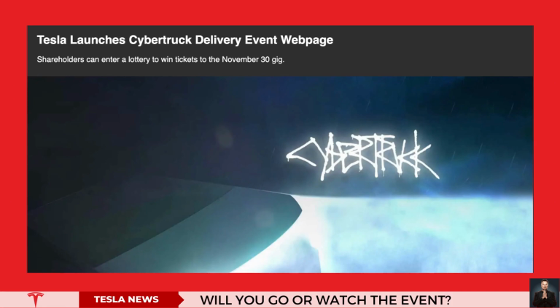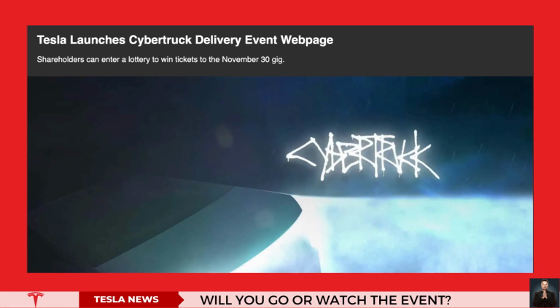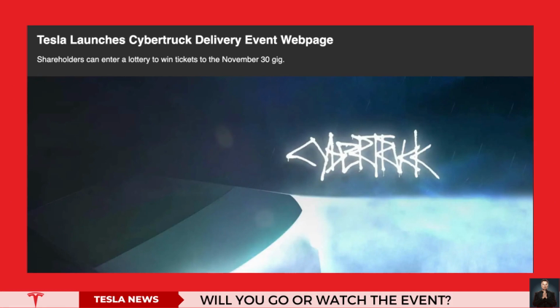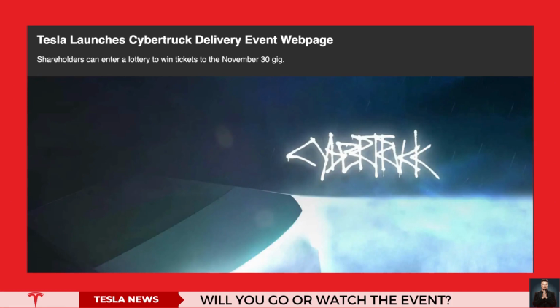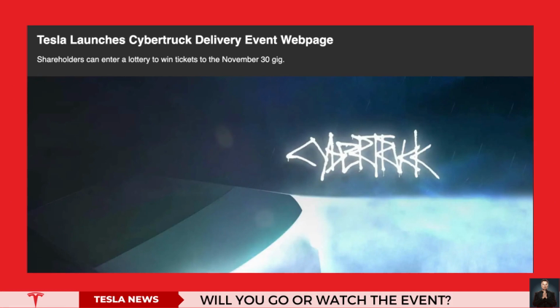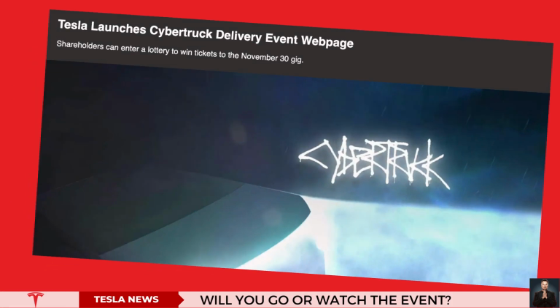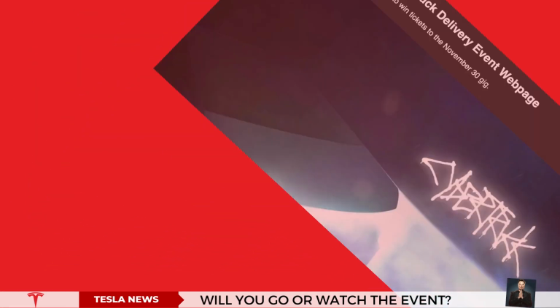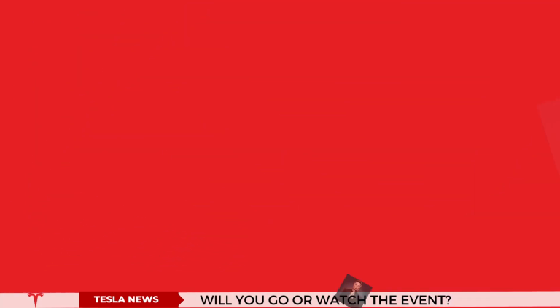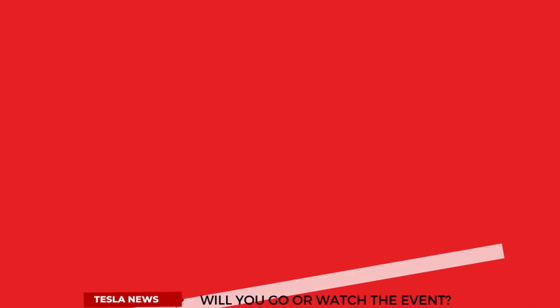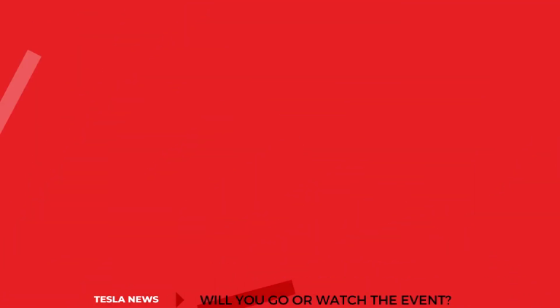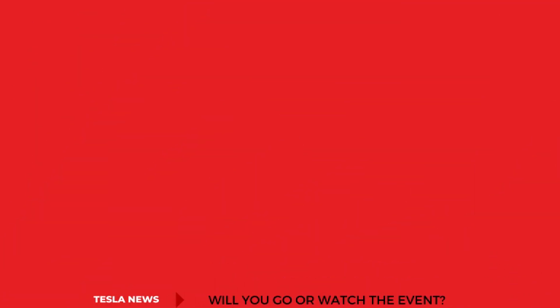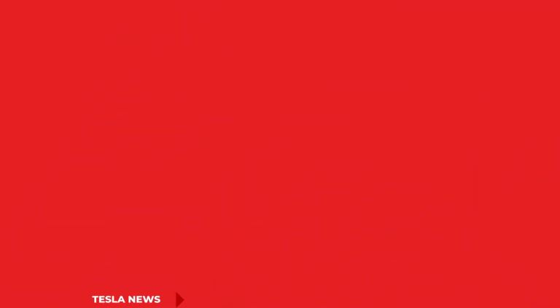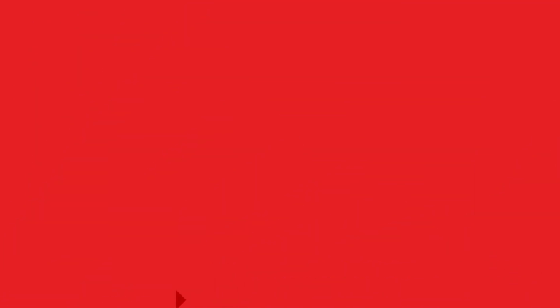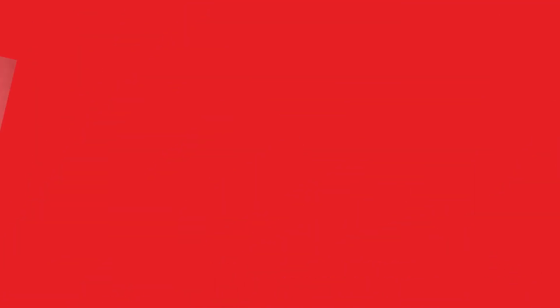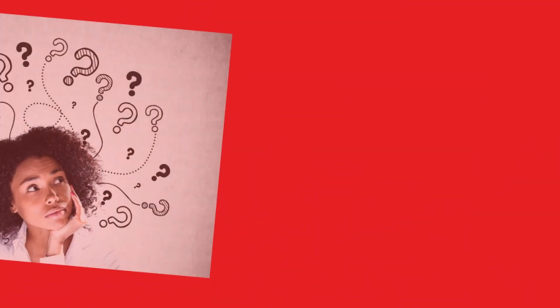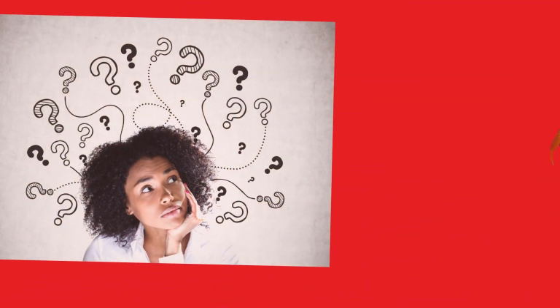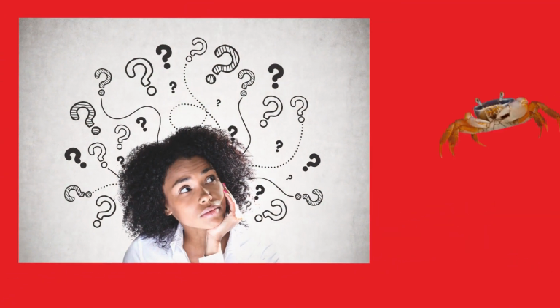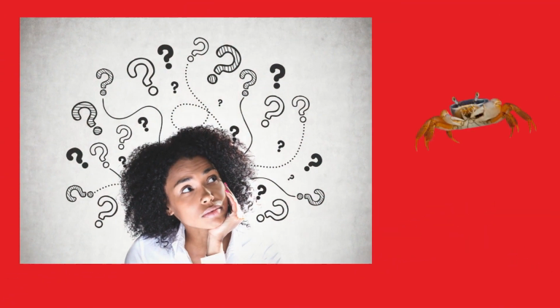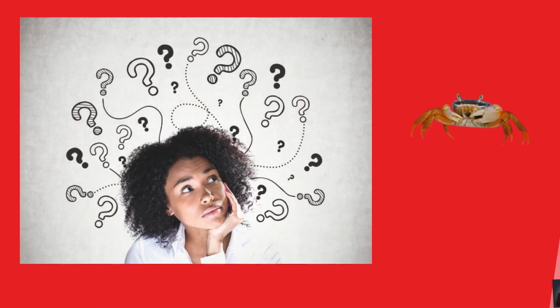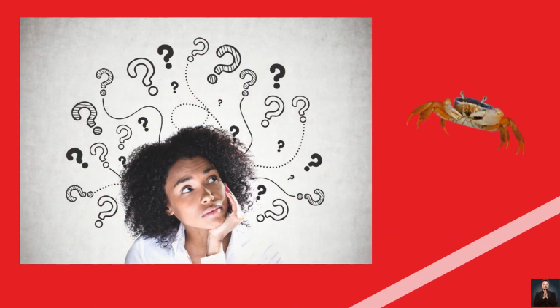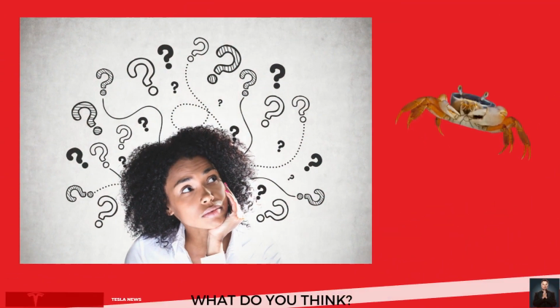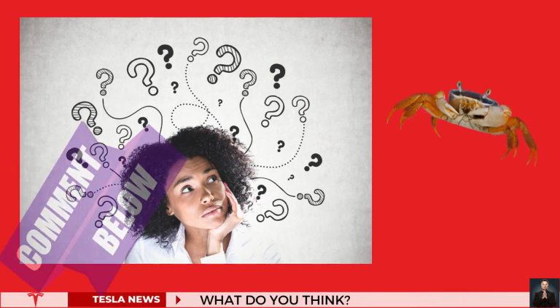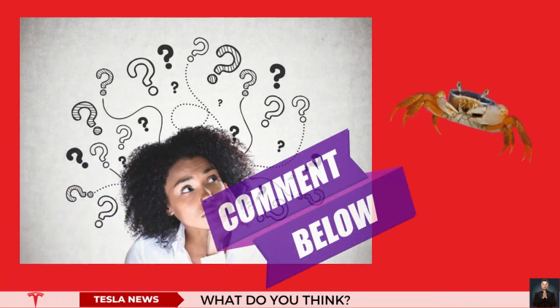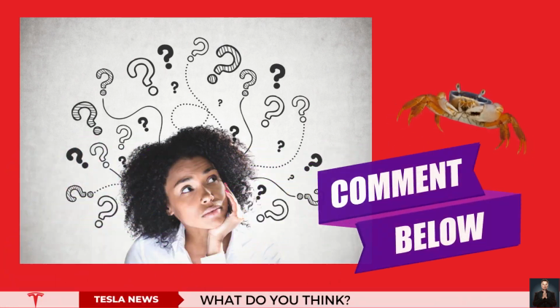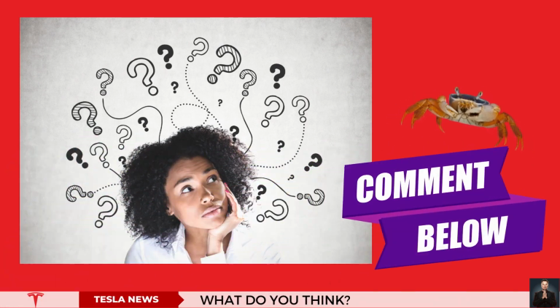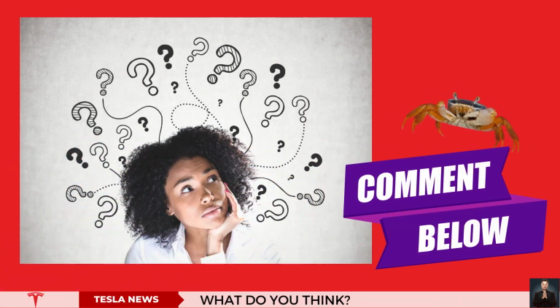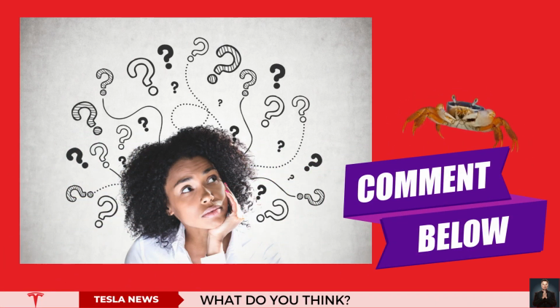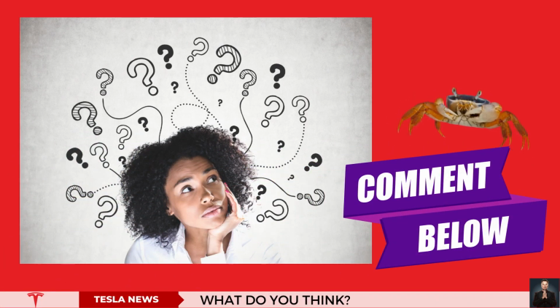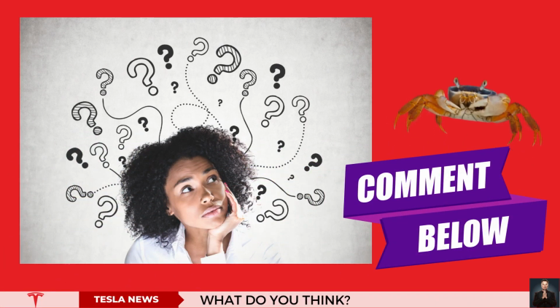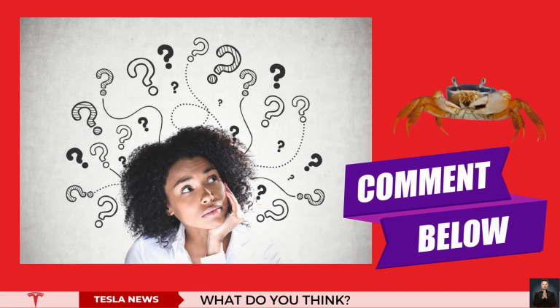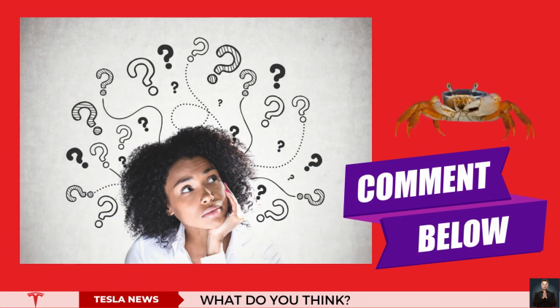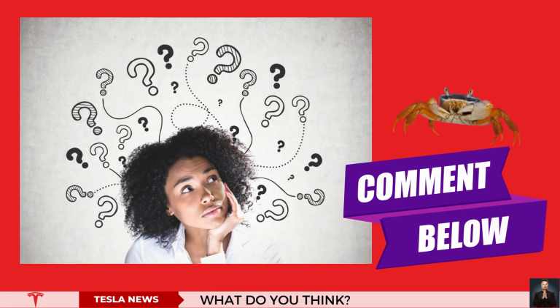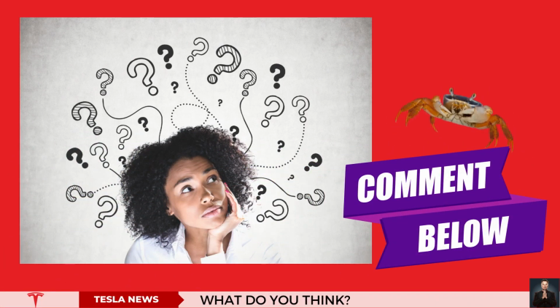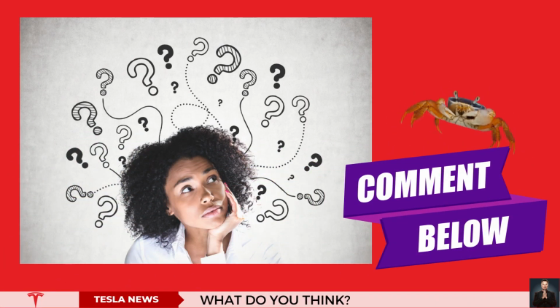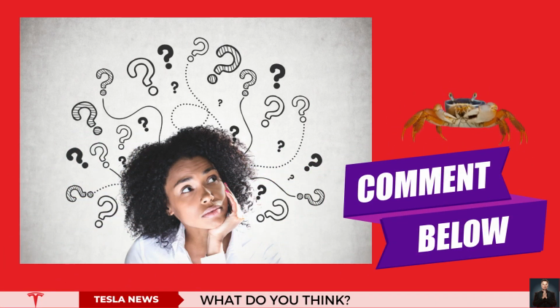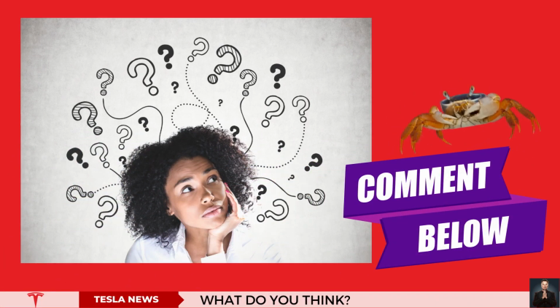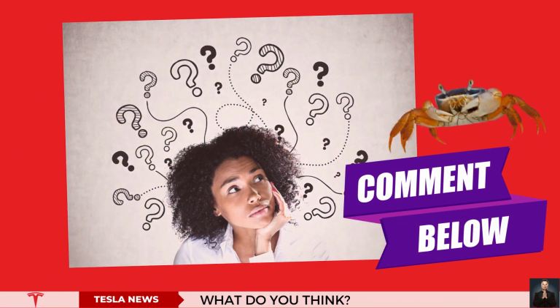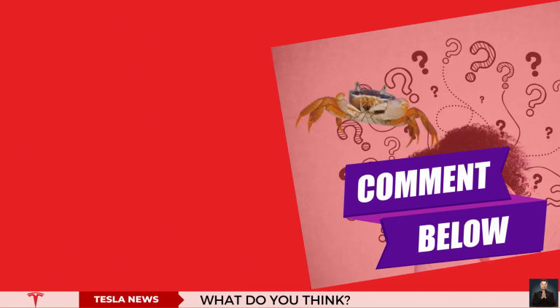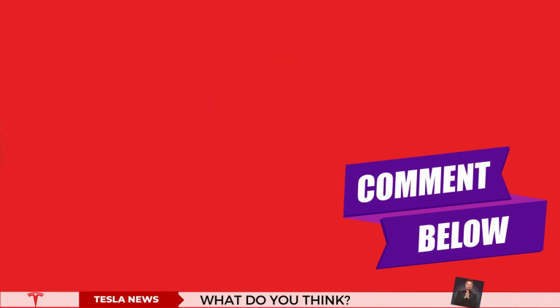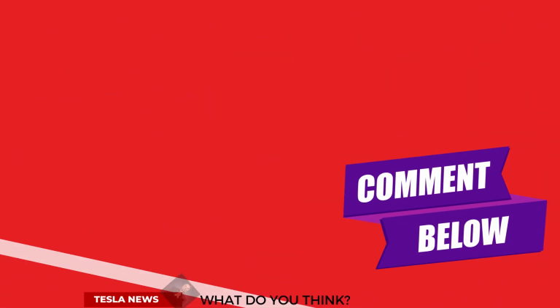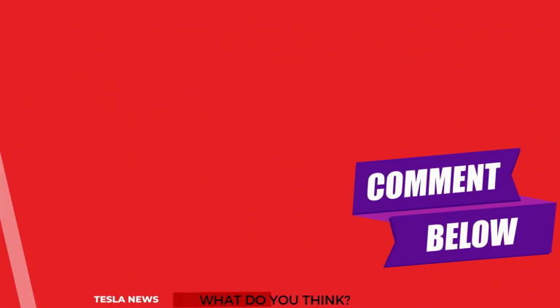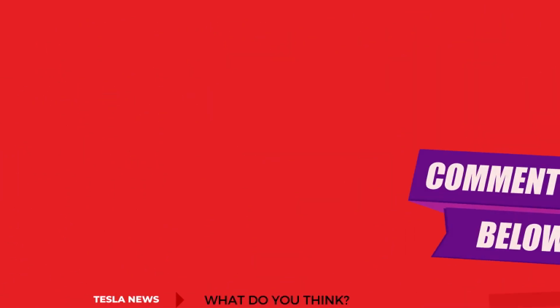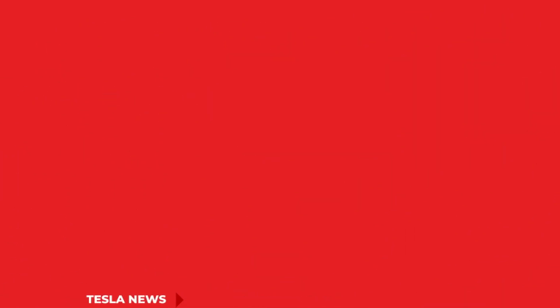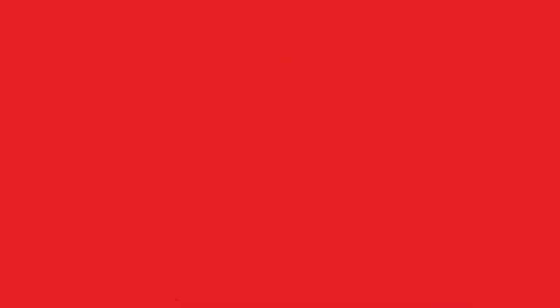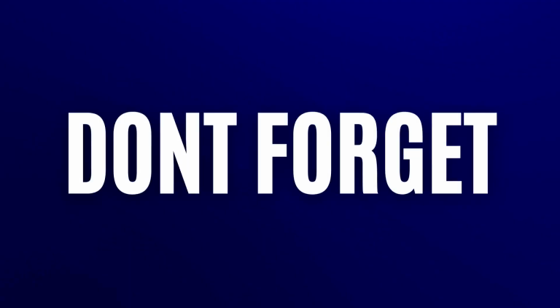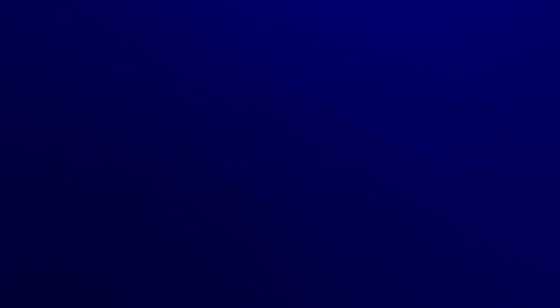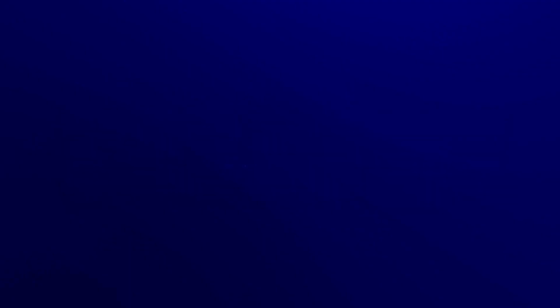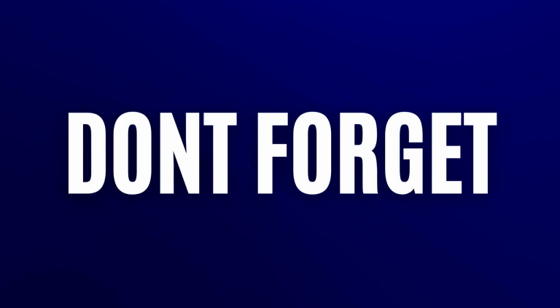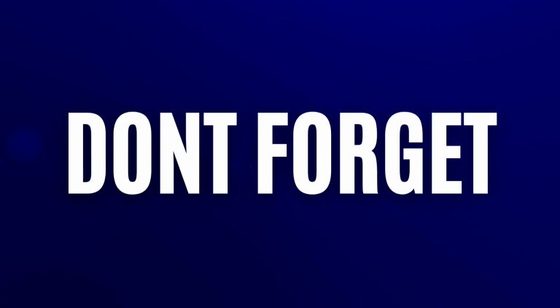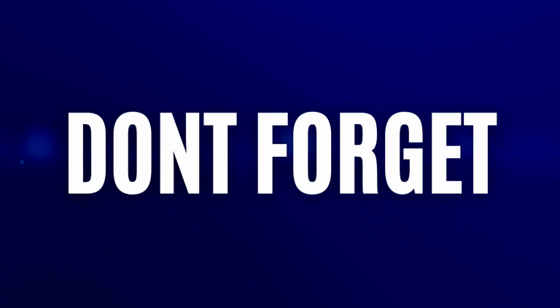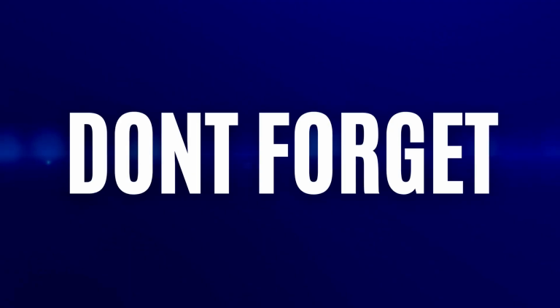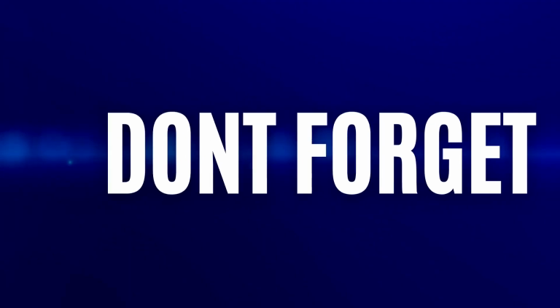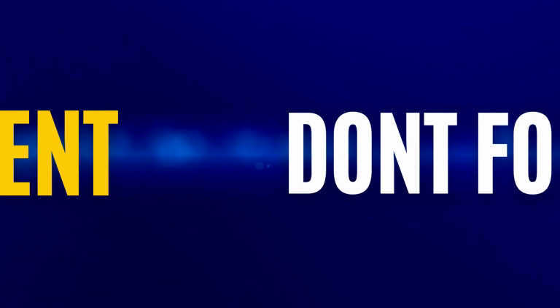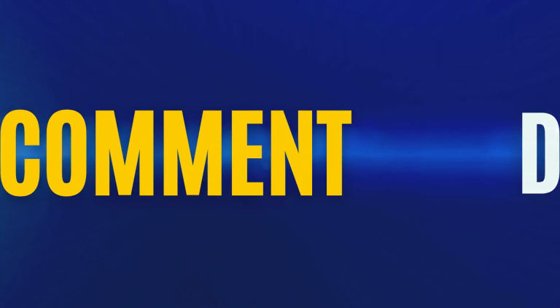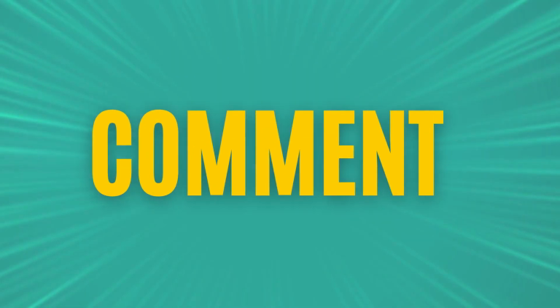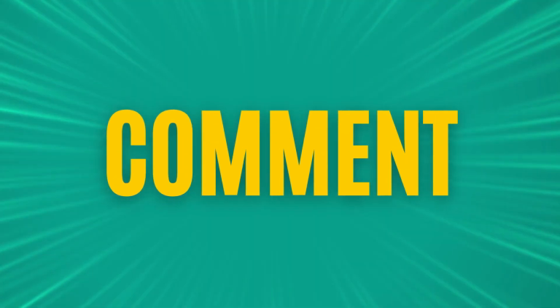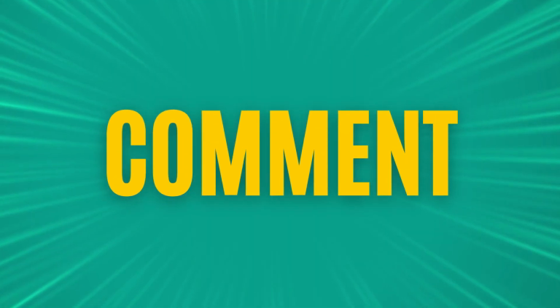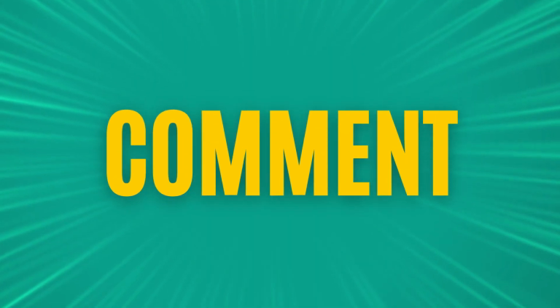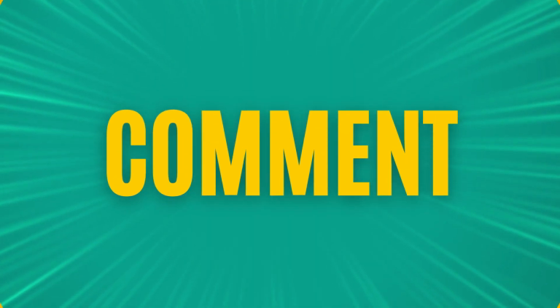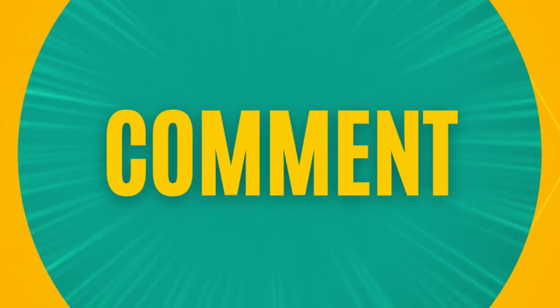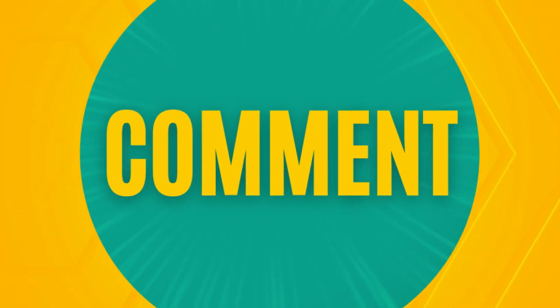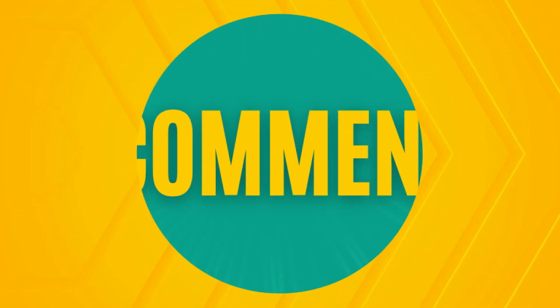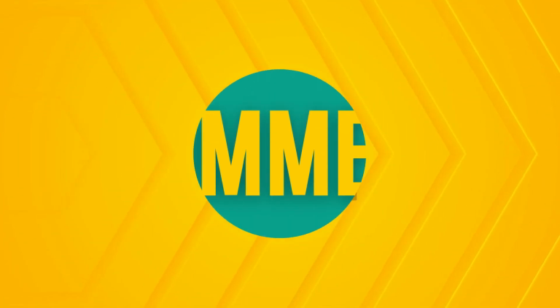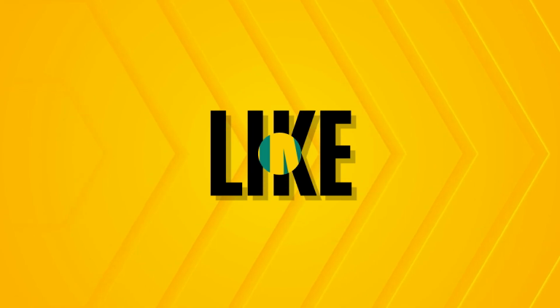So tell us what you think about this crab-like driving. Don't forget to like, subscribe, and share.